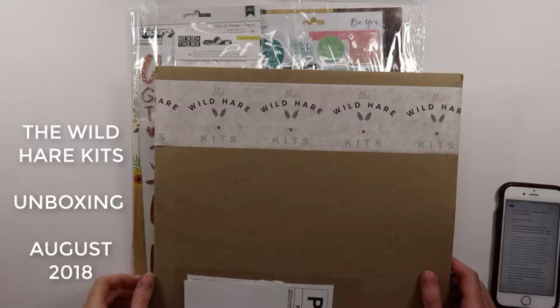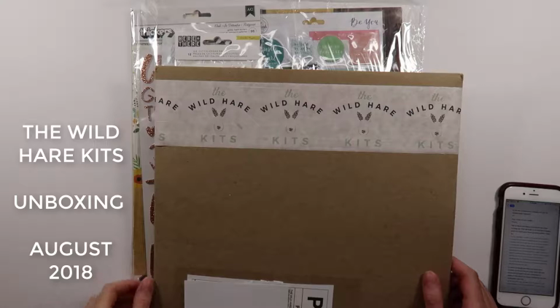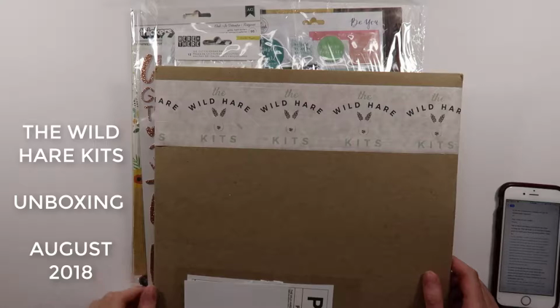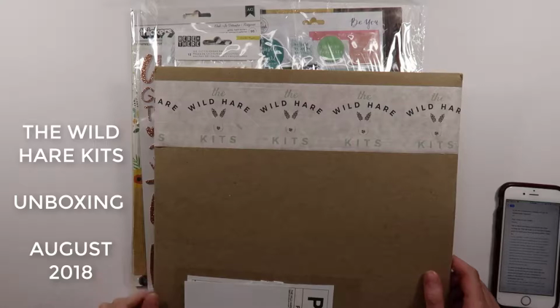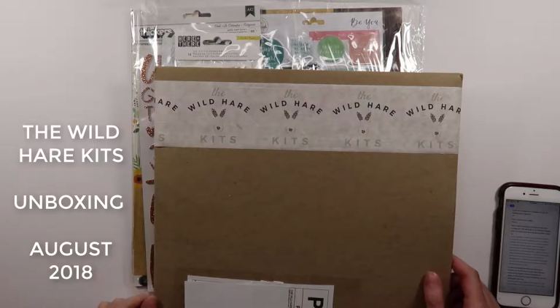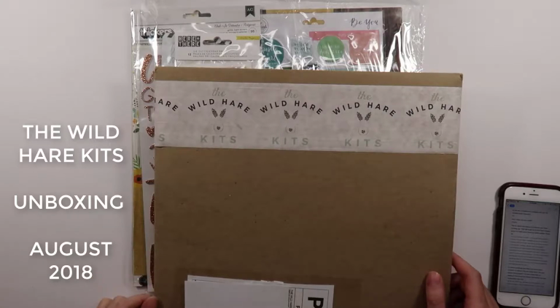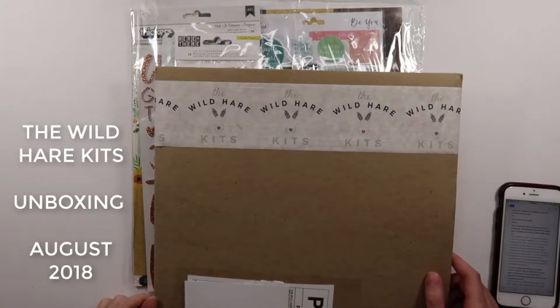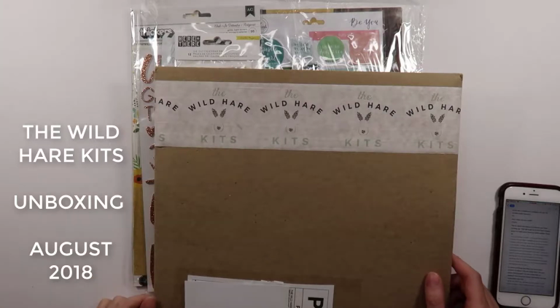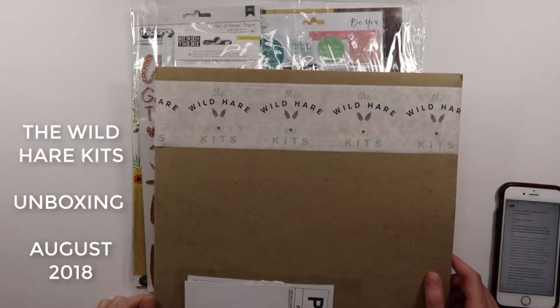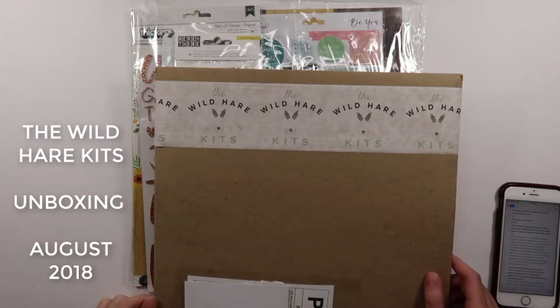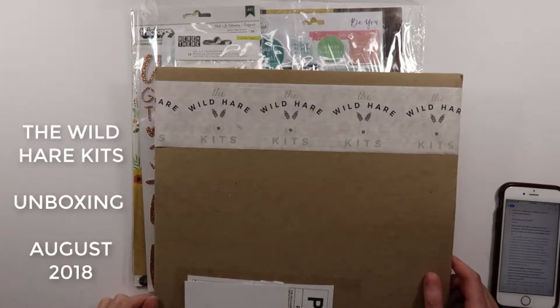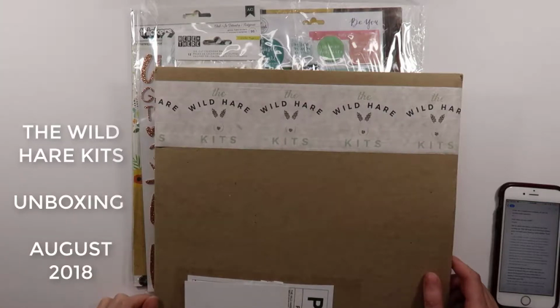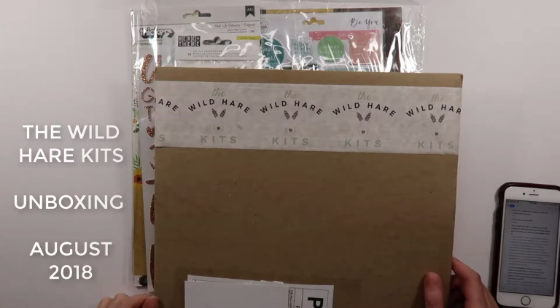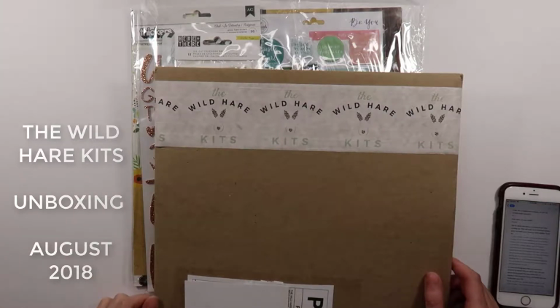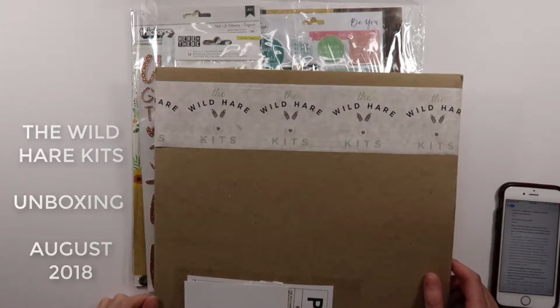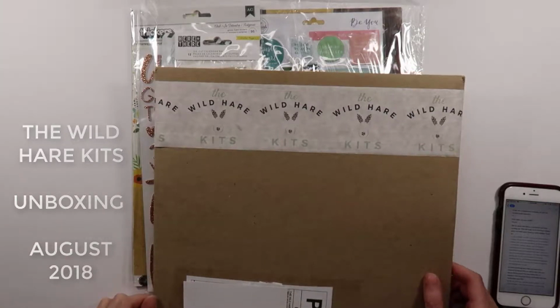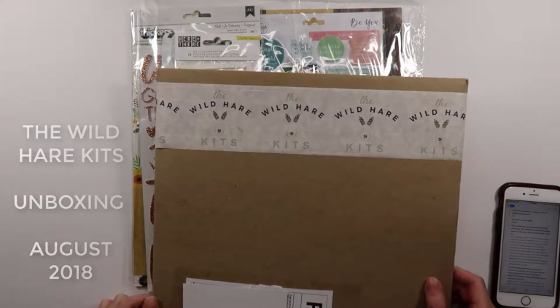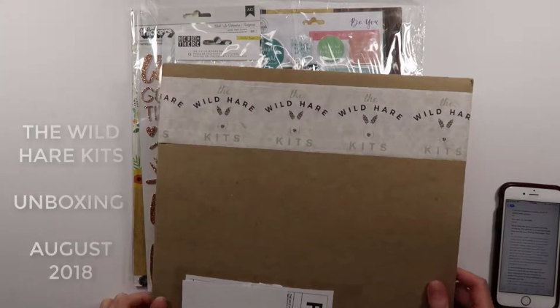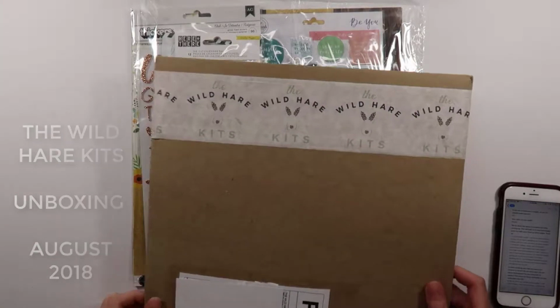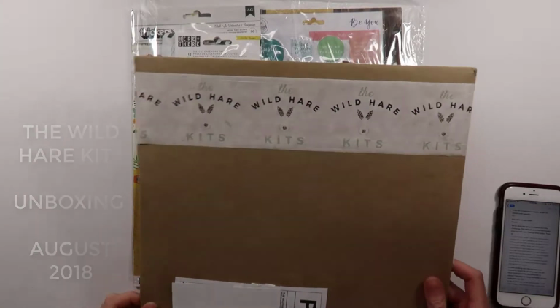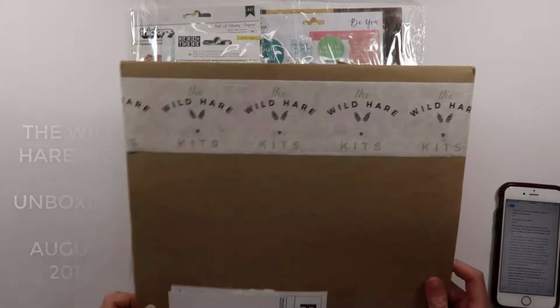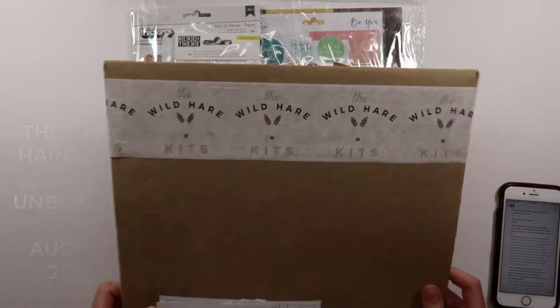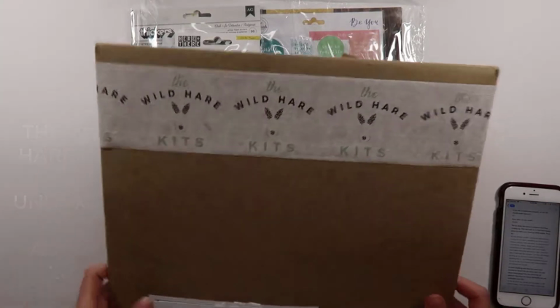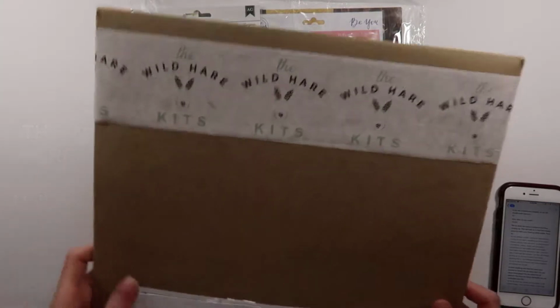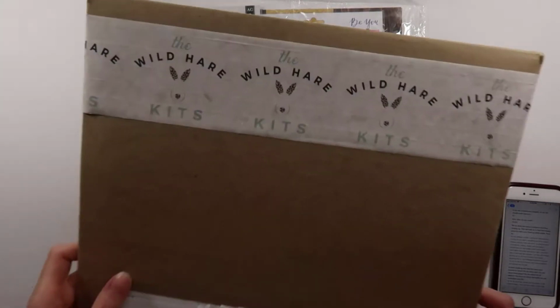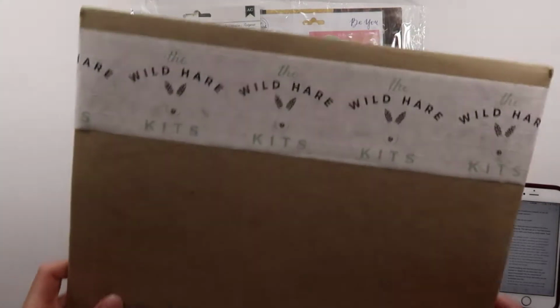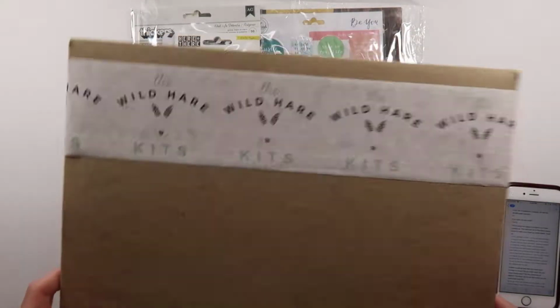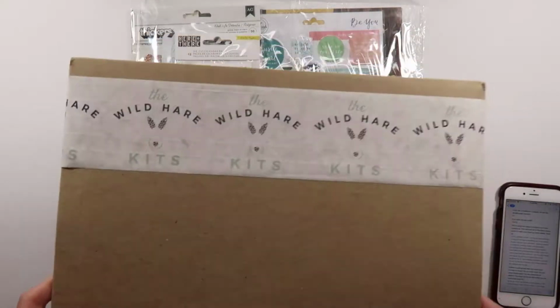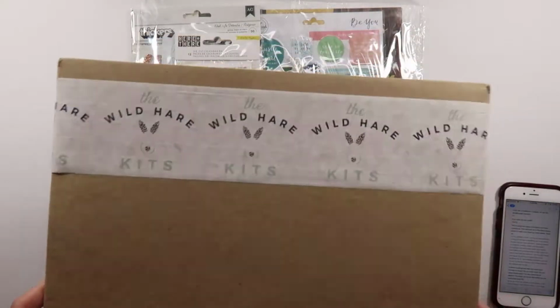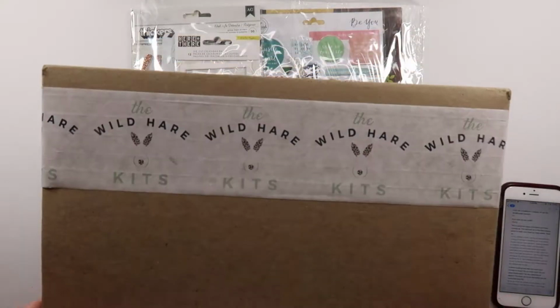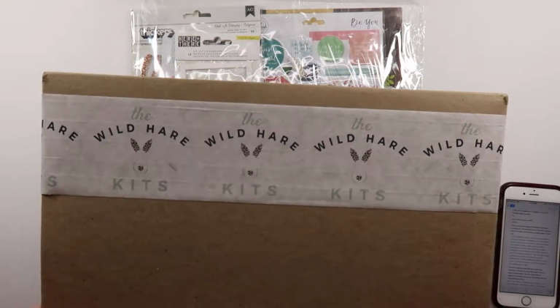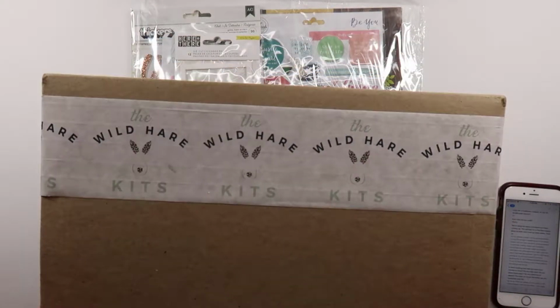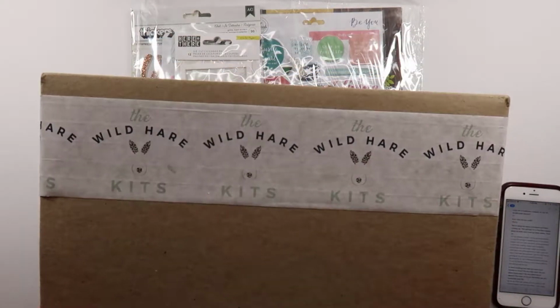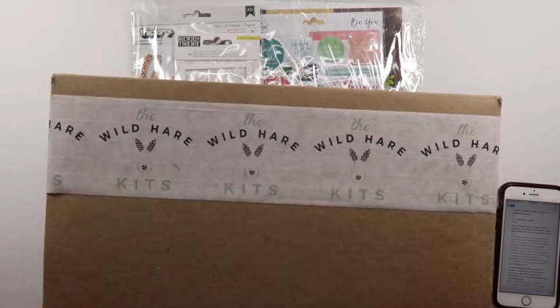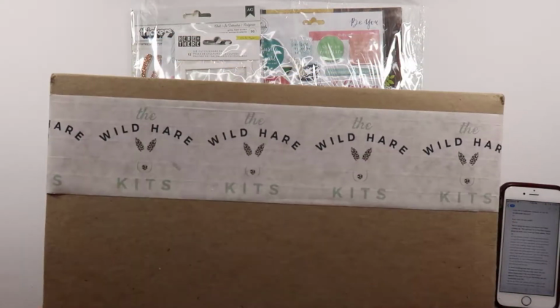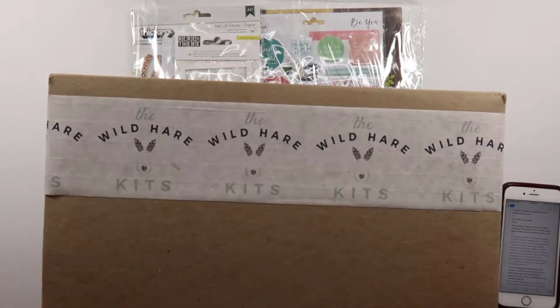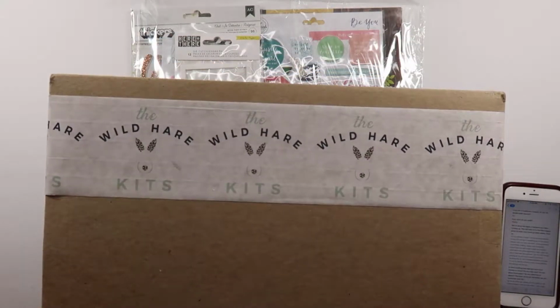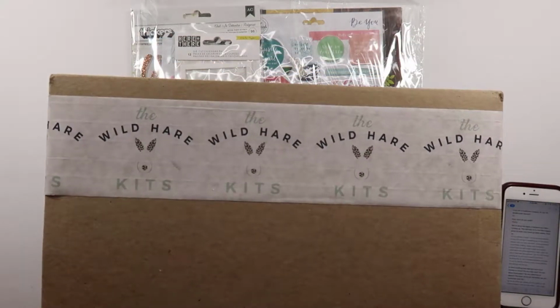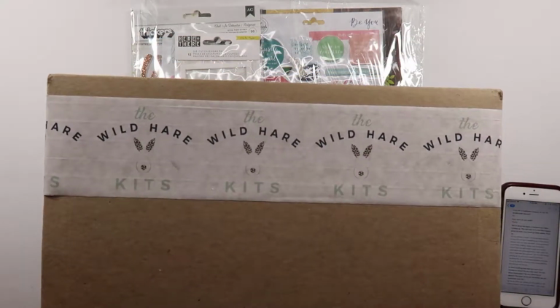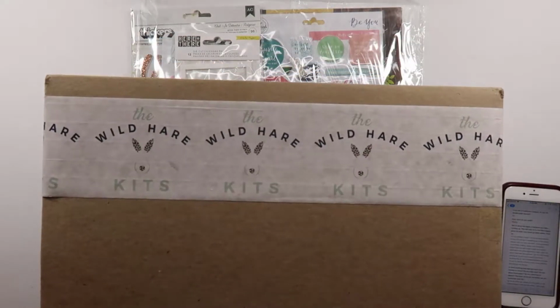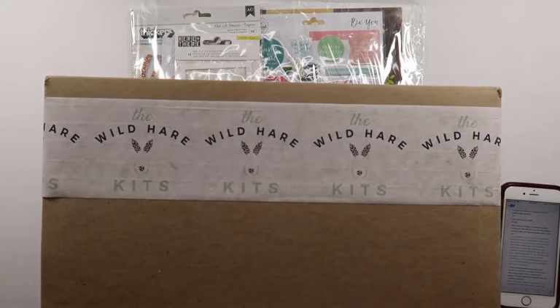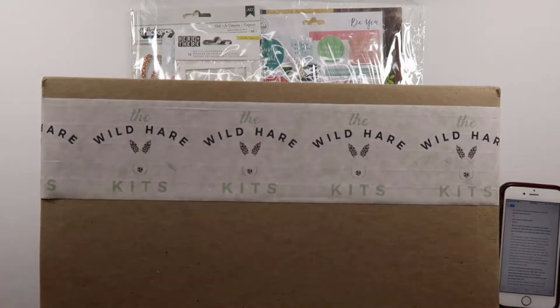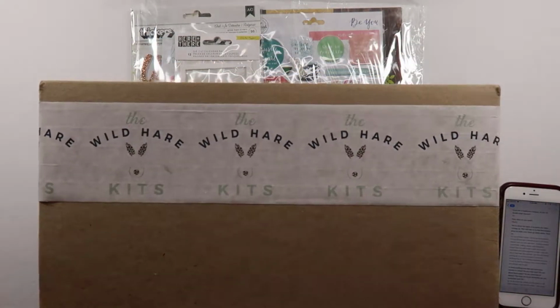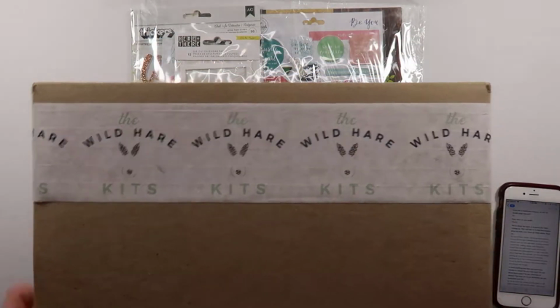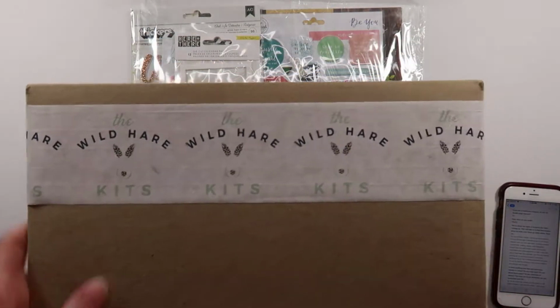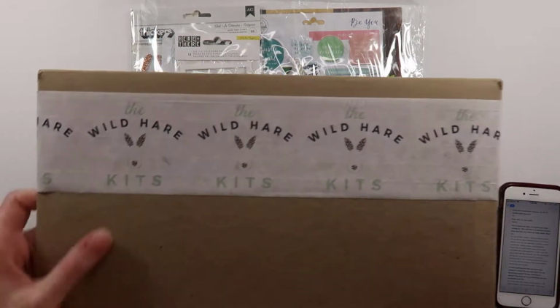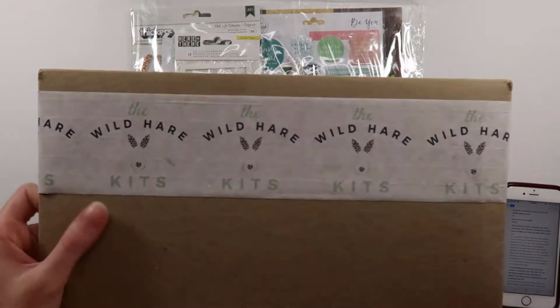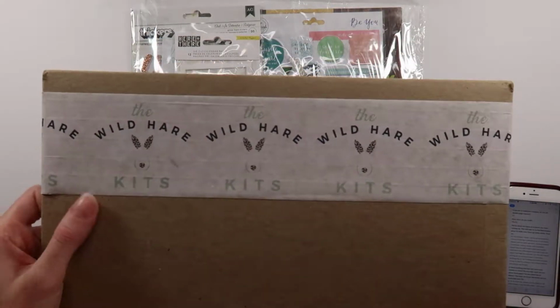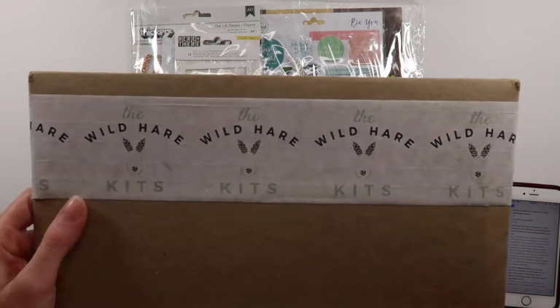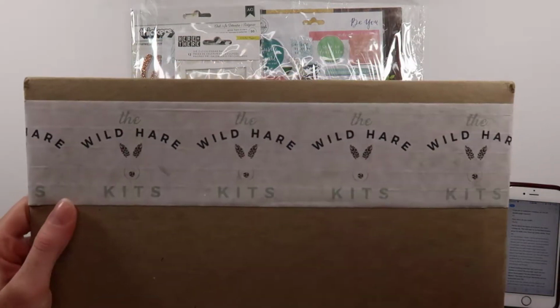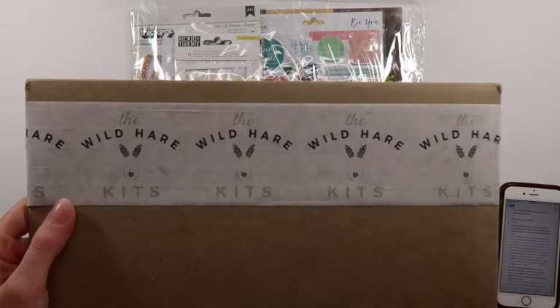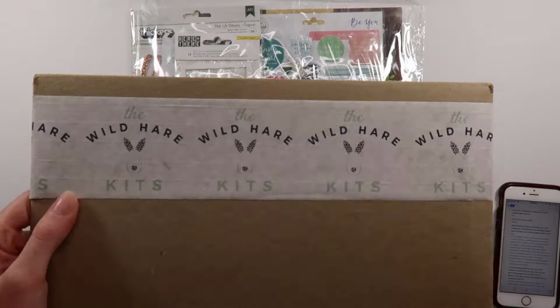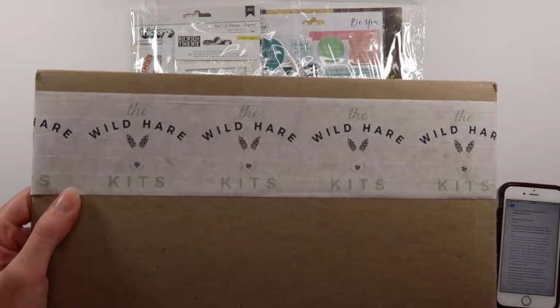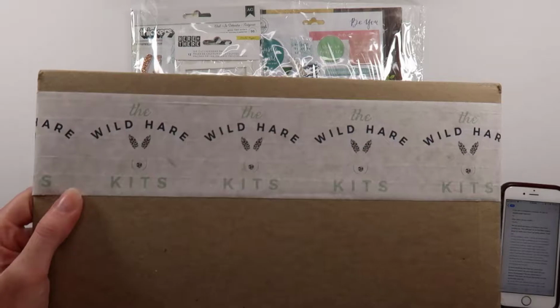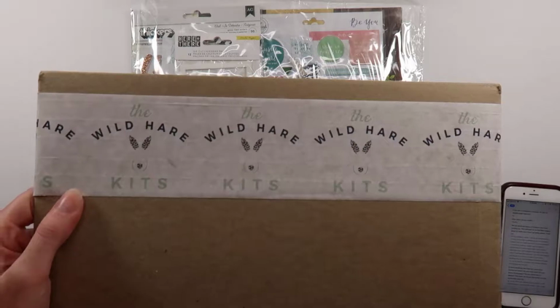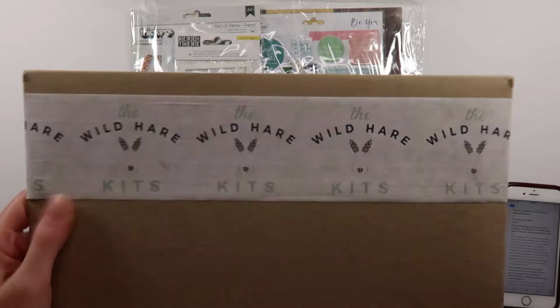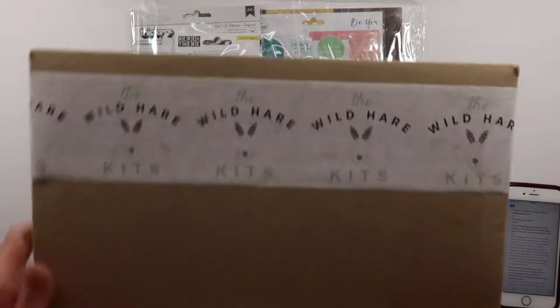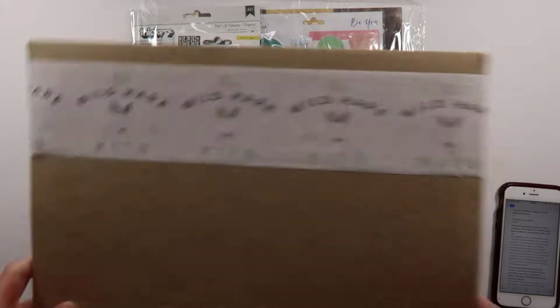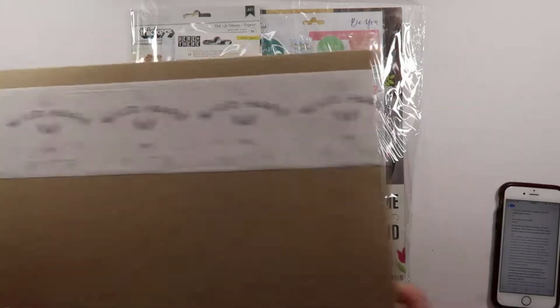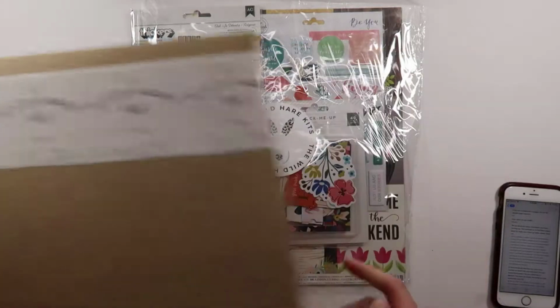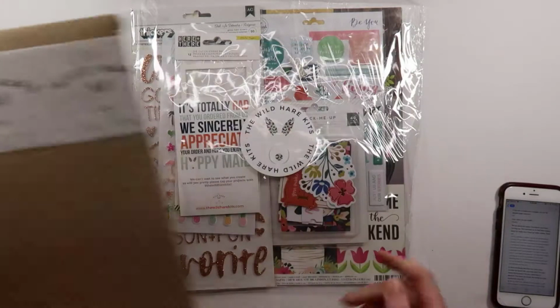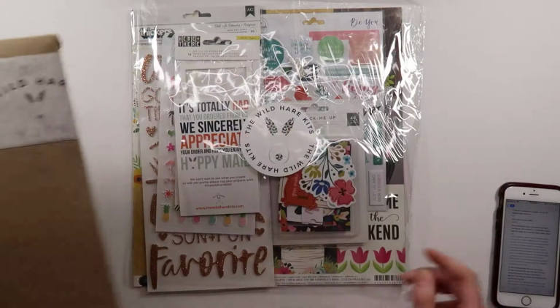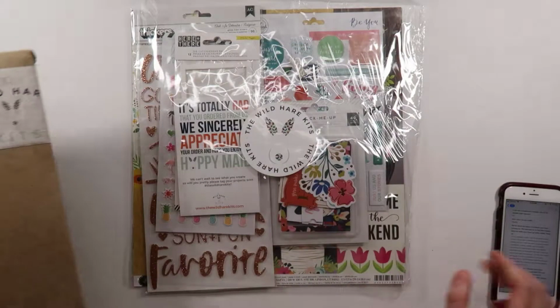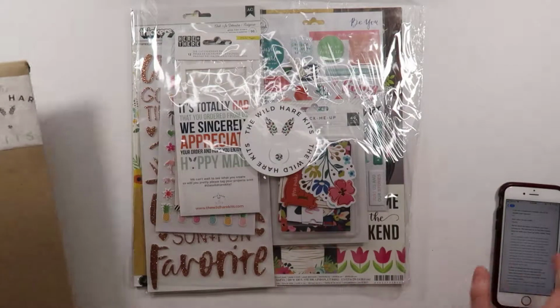Hey guys, it's Cassie from And Other Lovelies and I am here today to share a look at my August Wild Hair Kits.